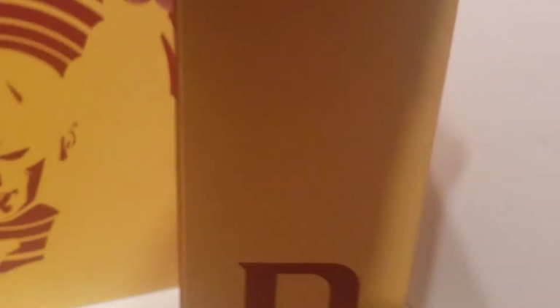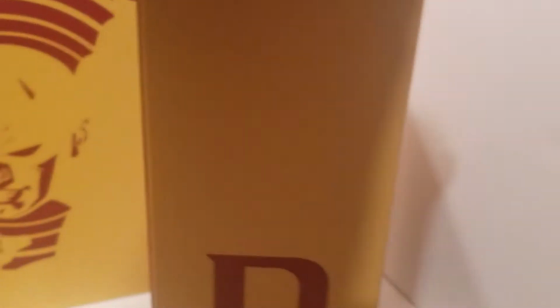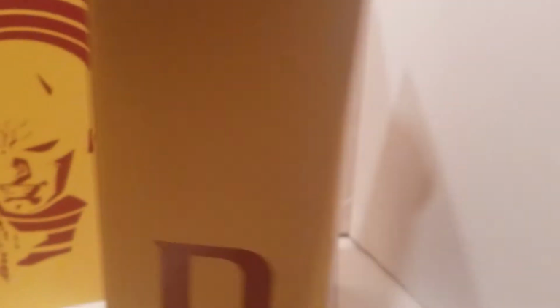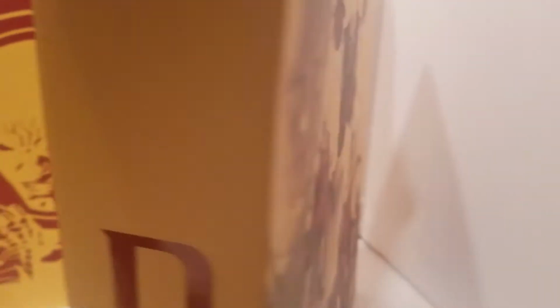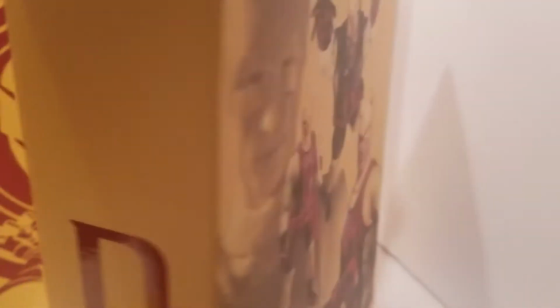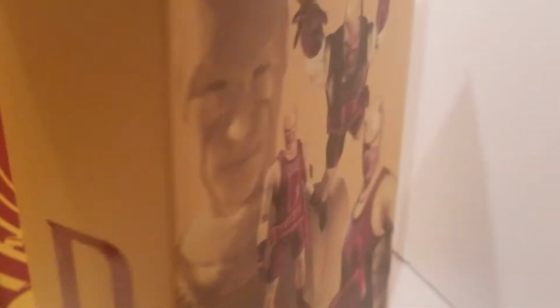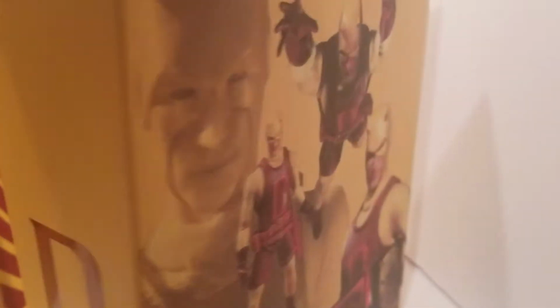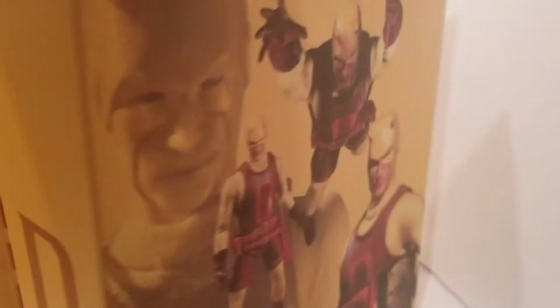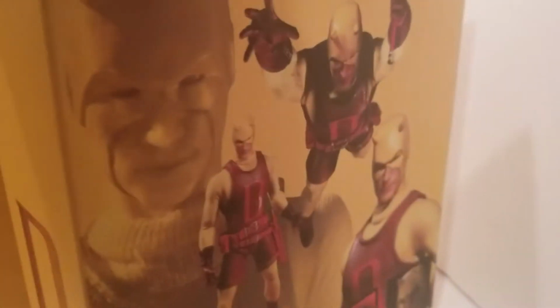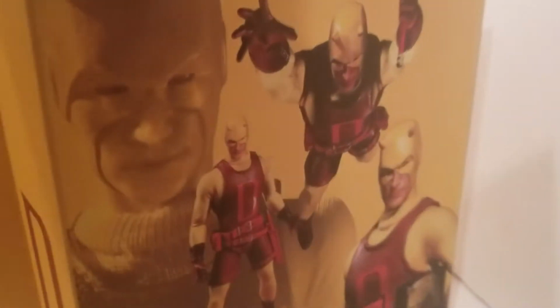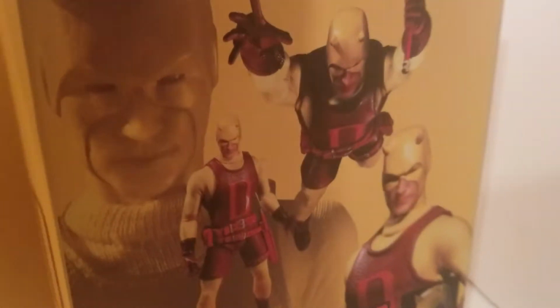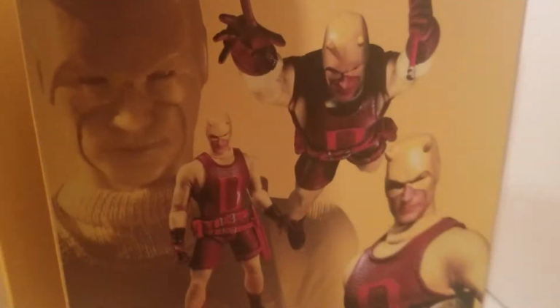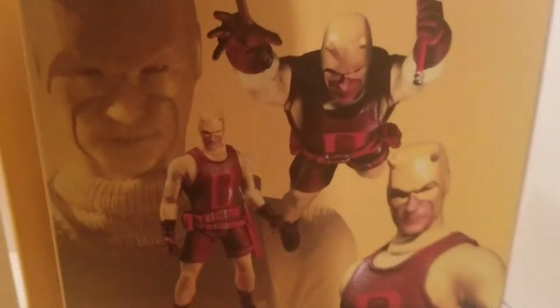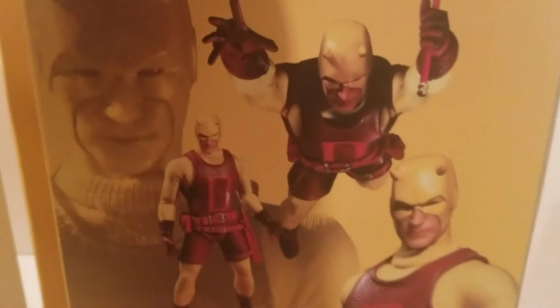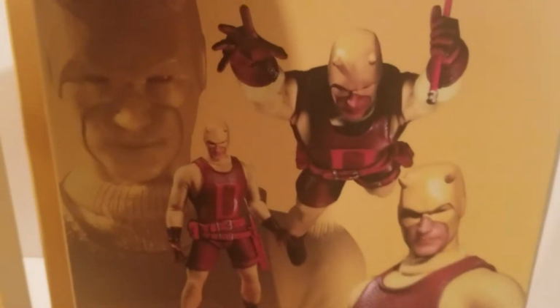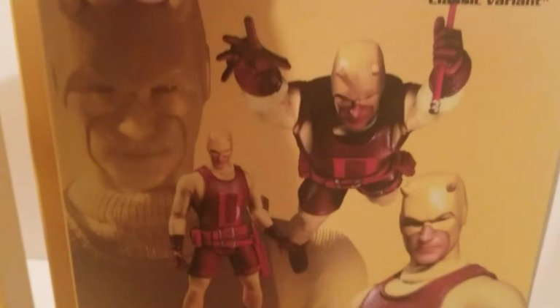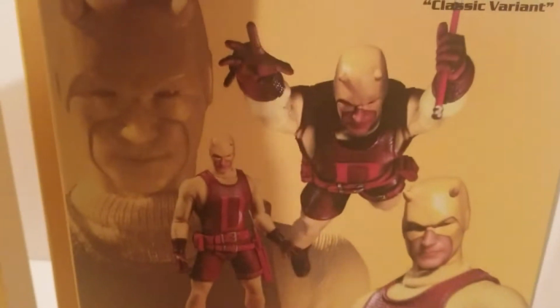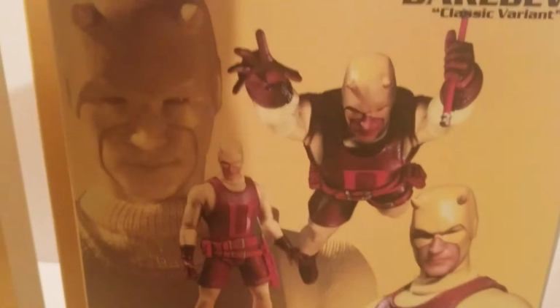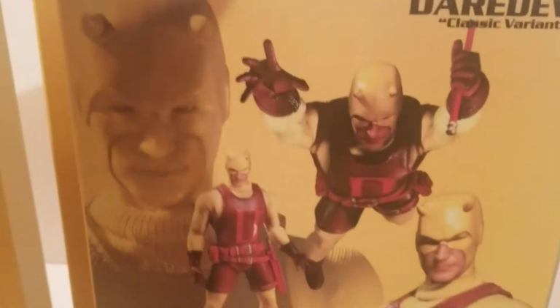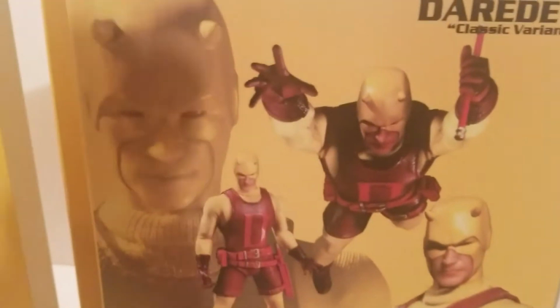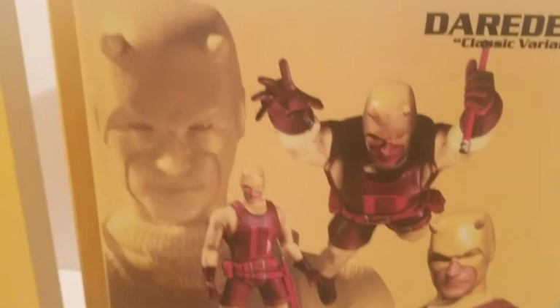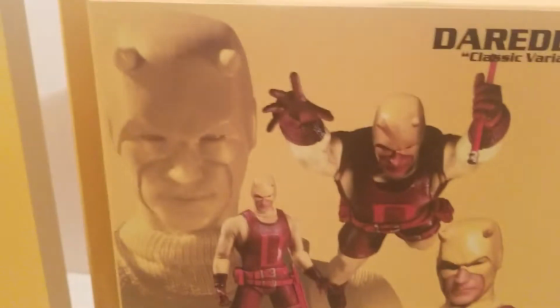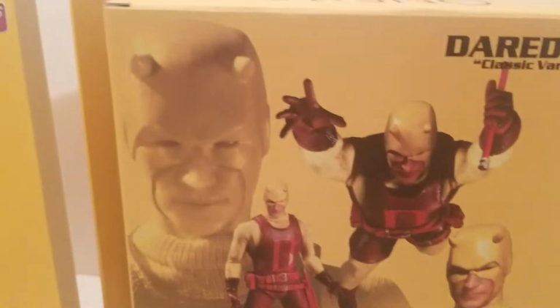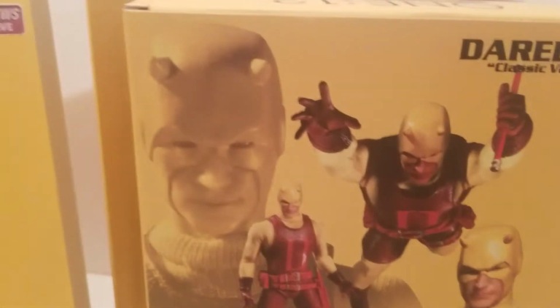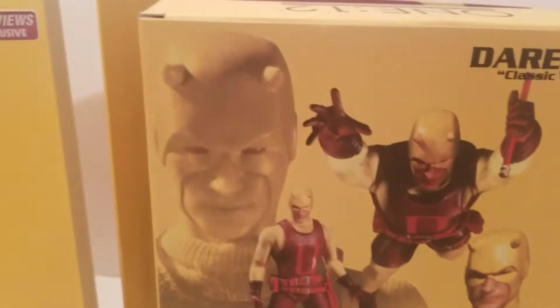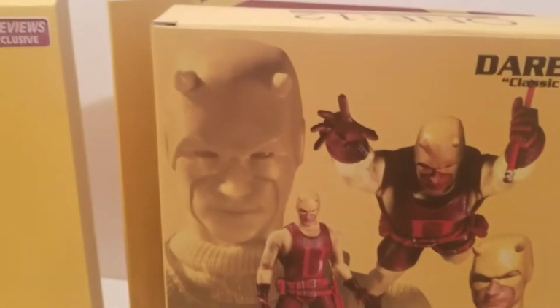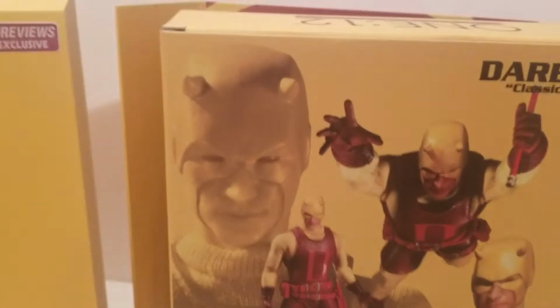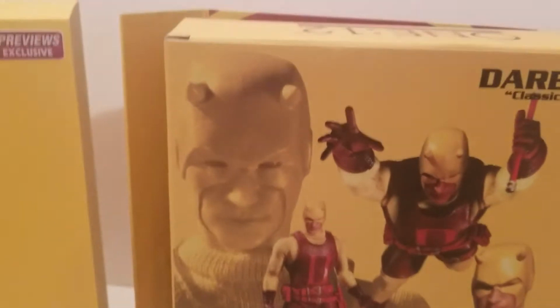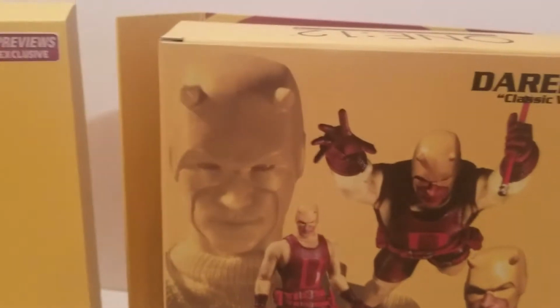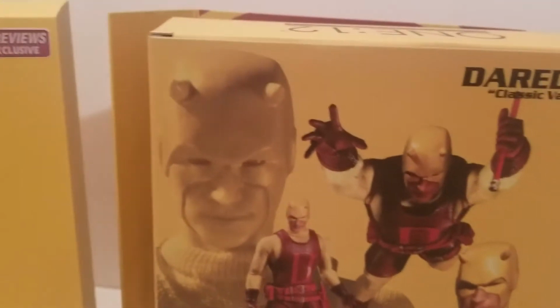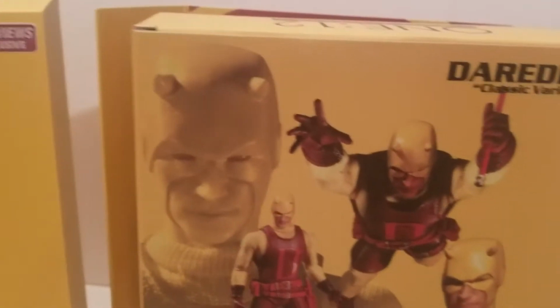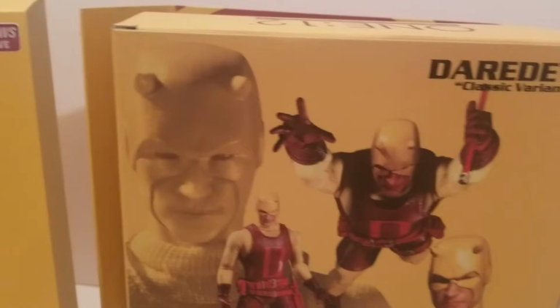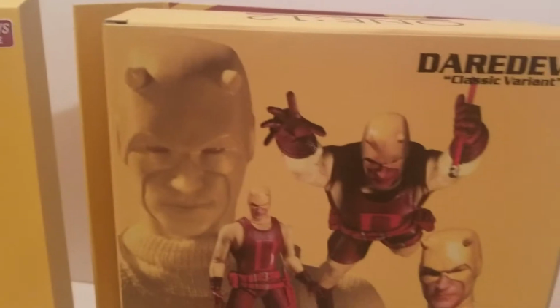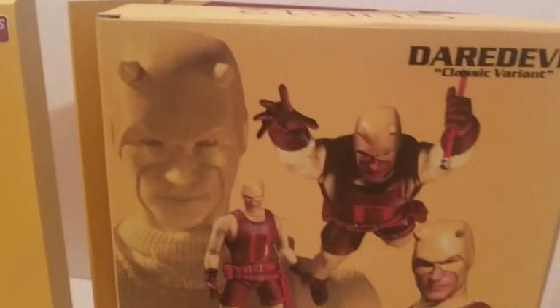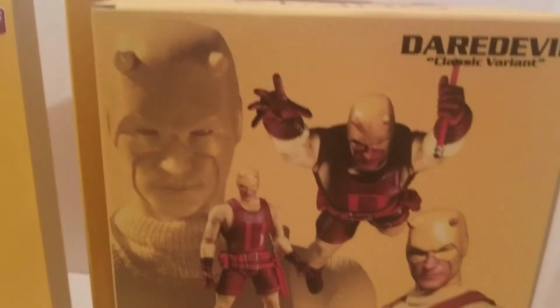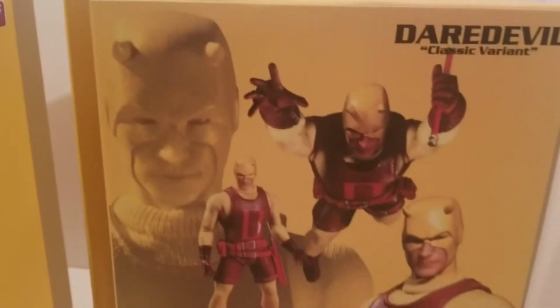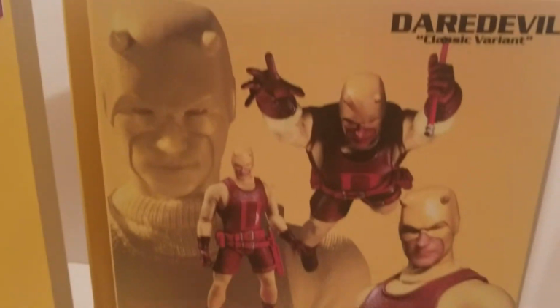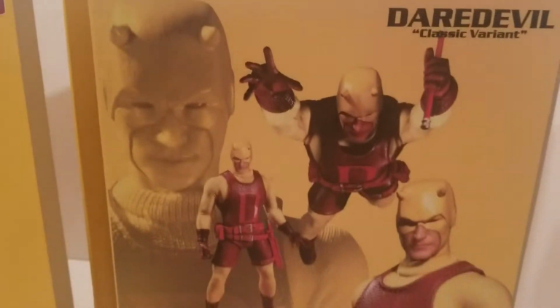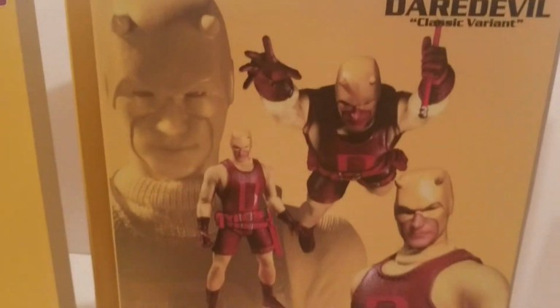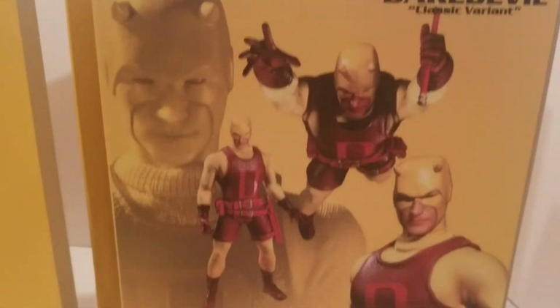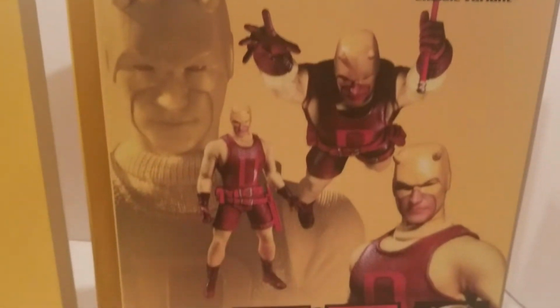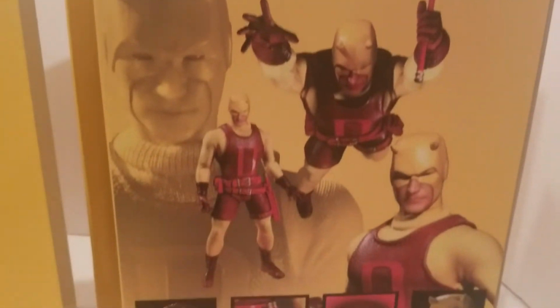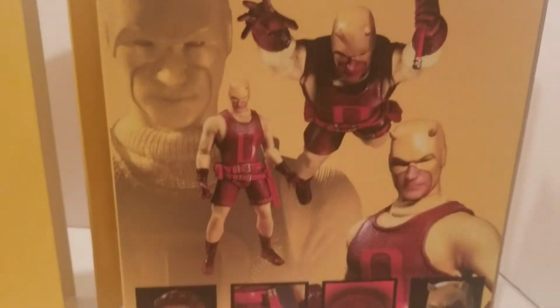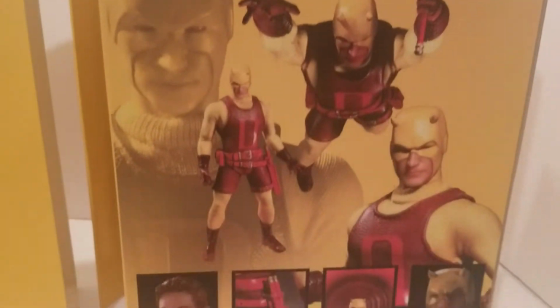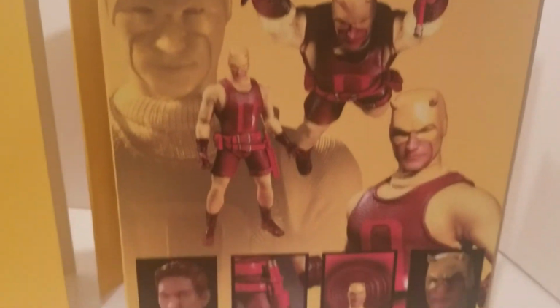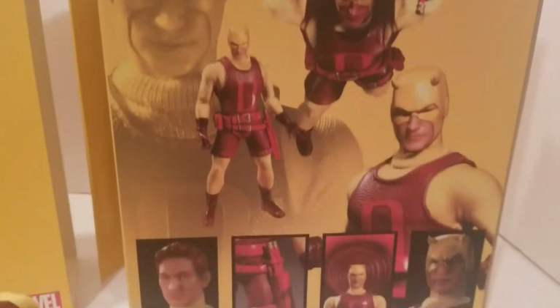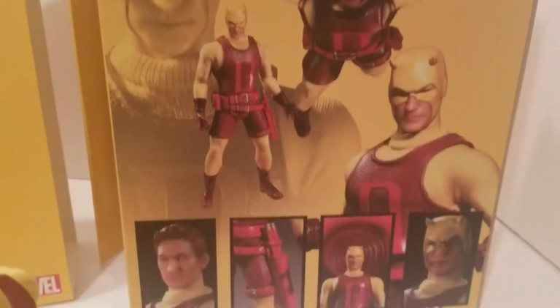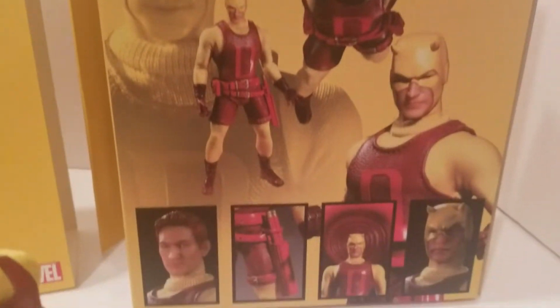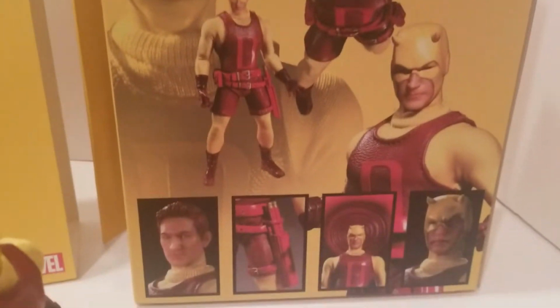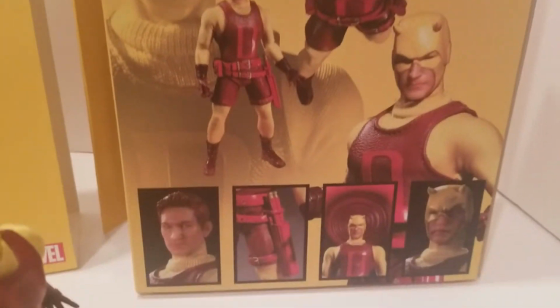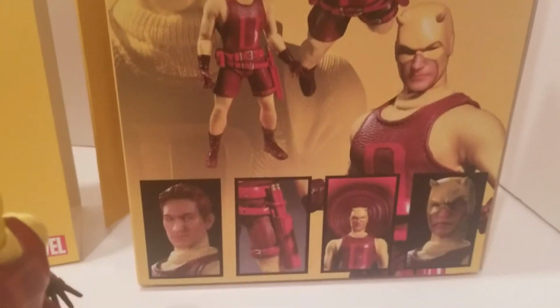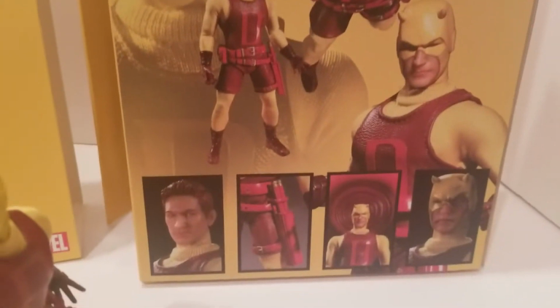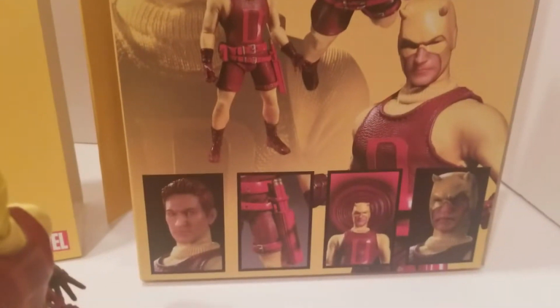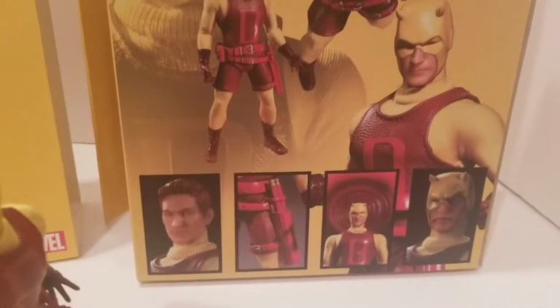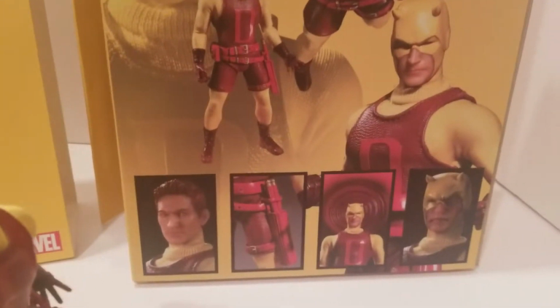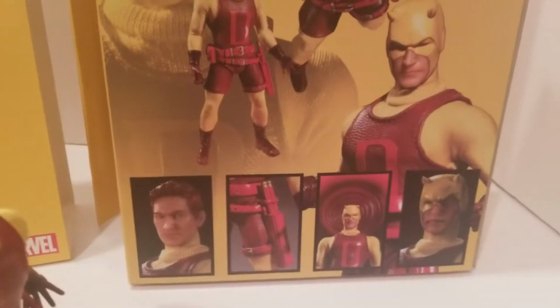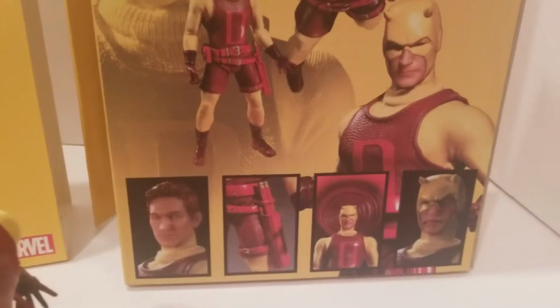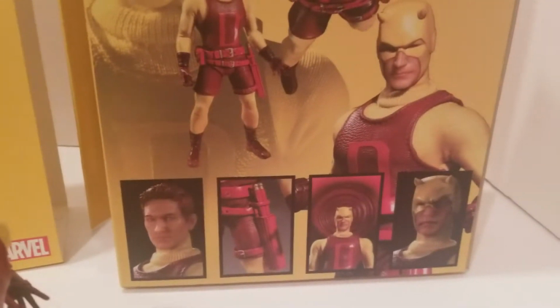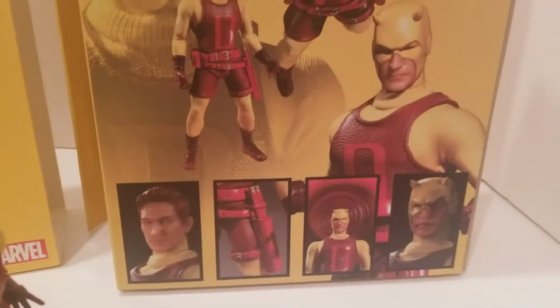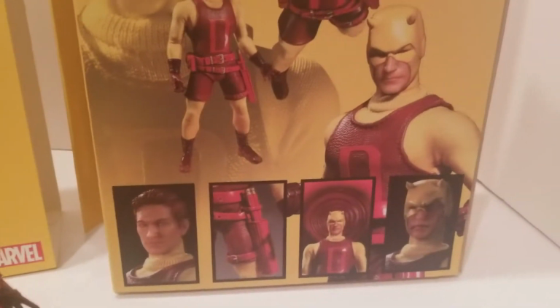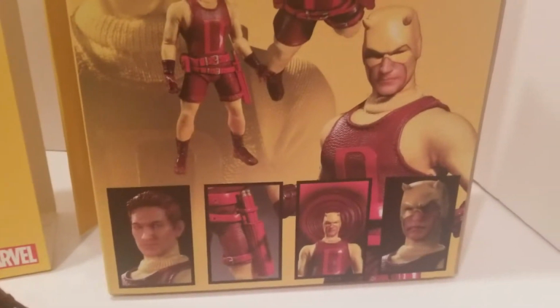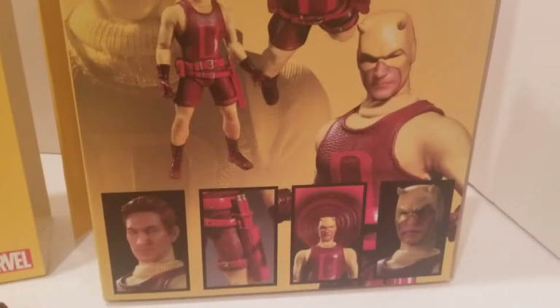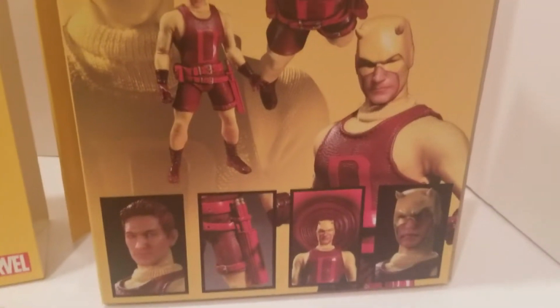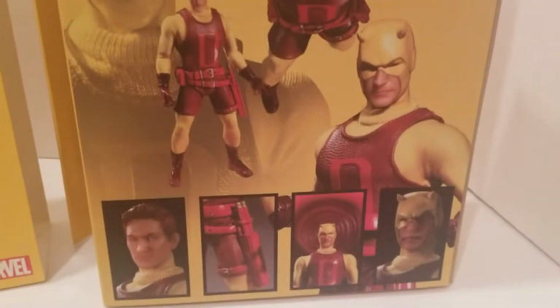On the back it shows the figure with some poses and some of the accessories.